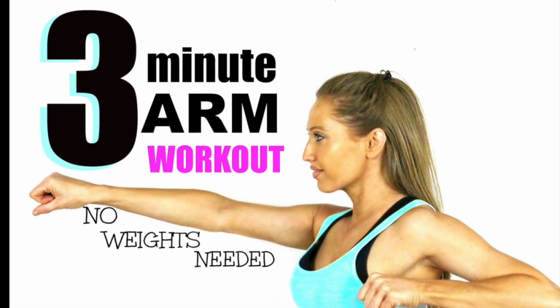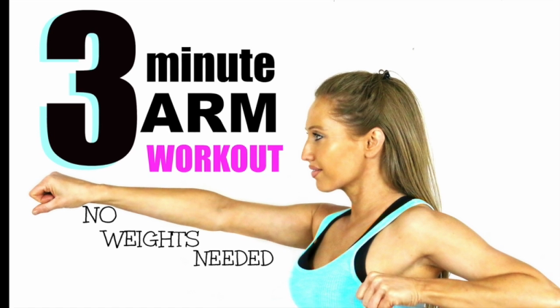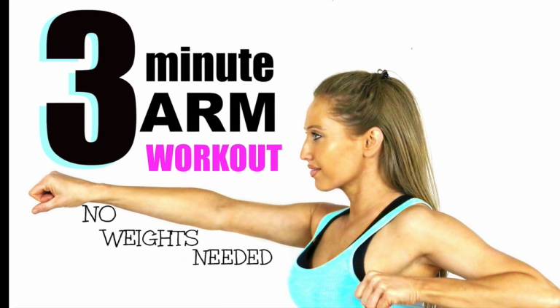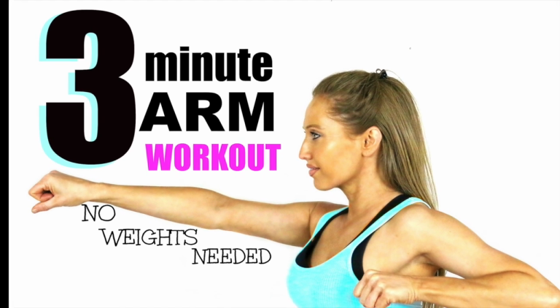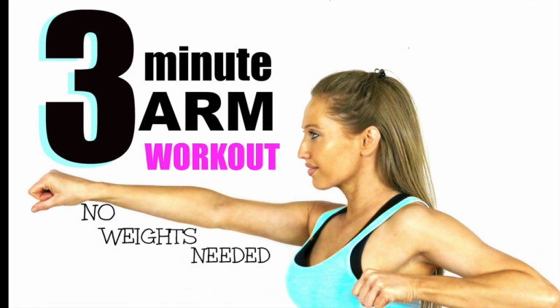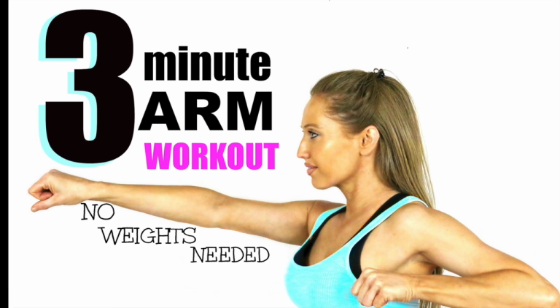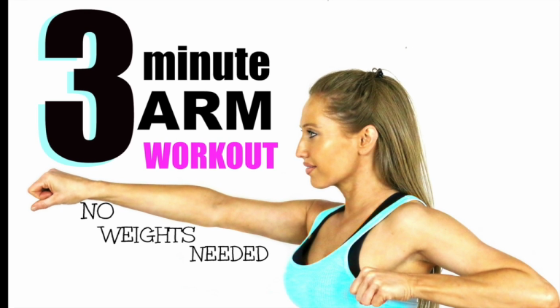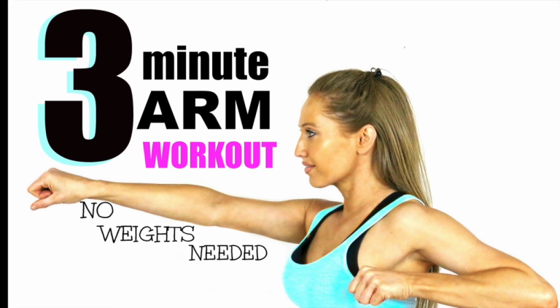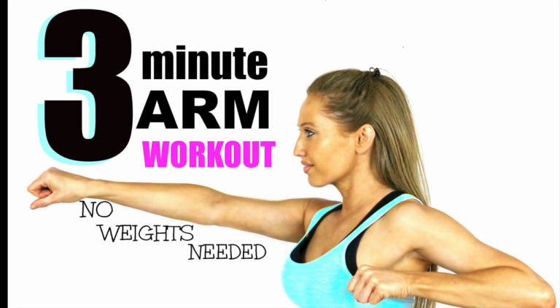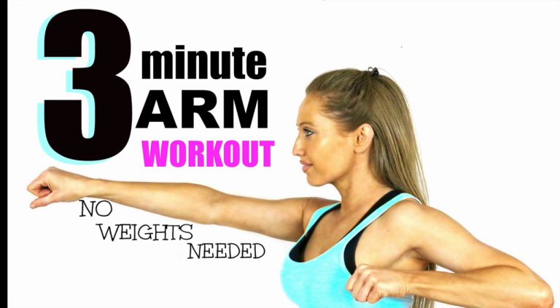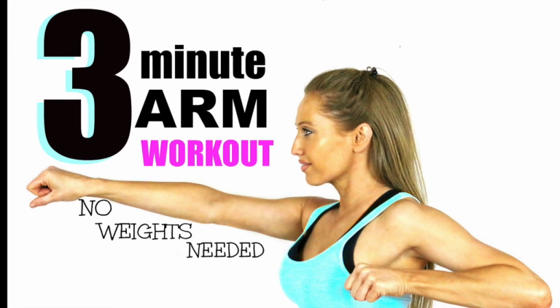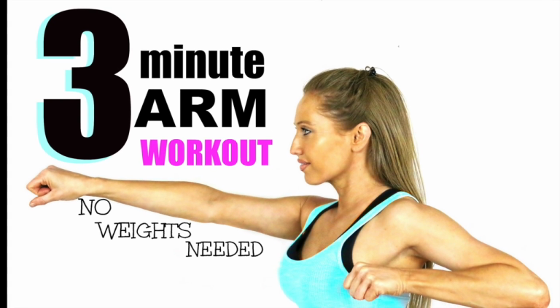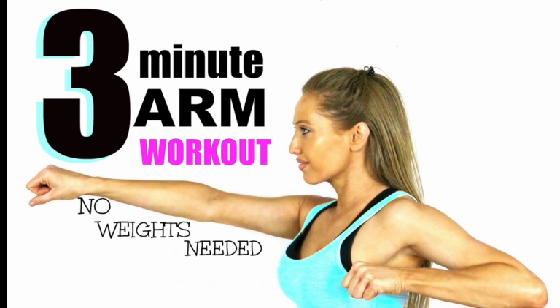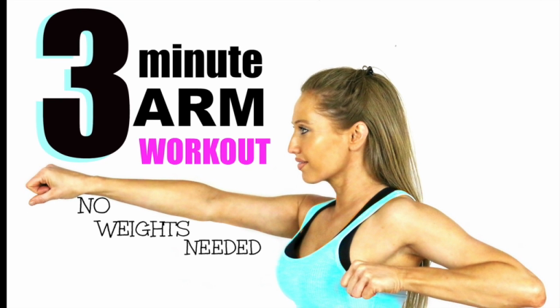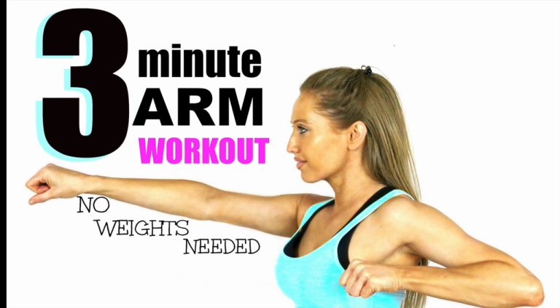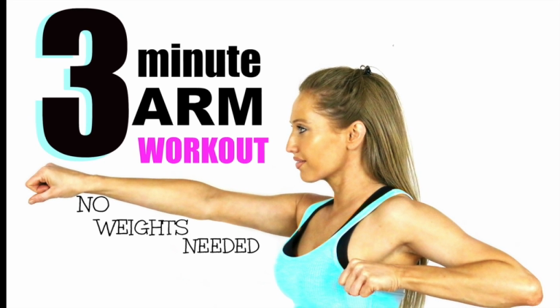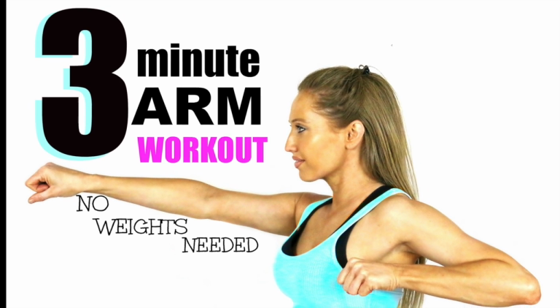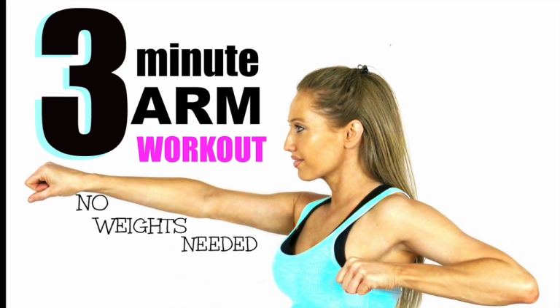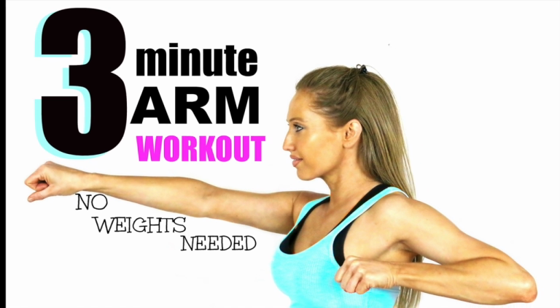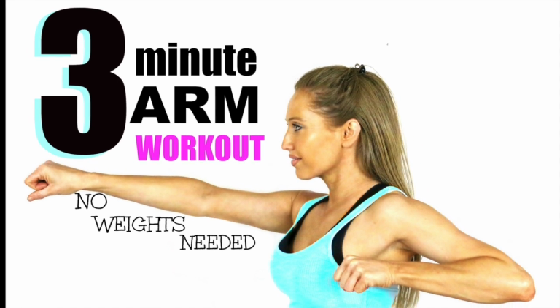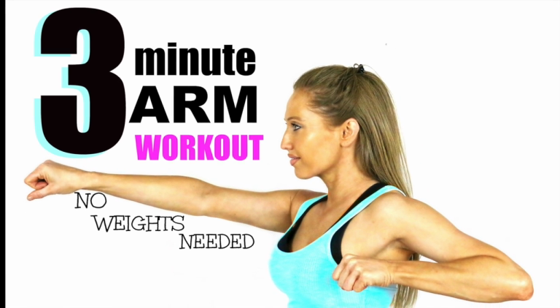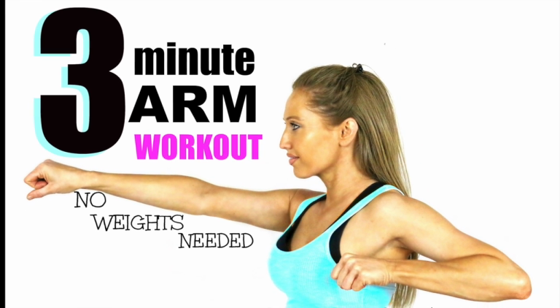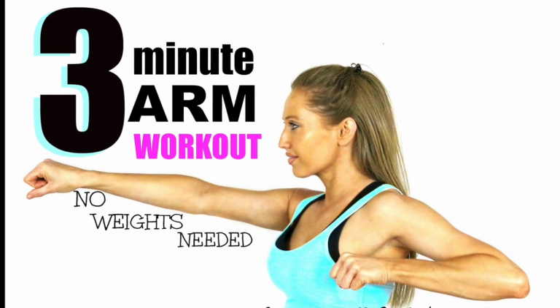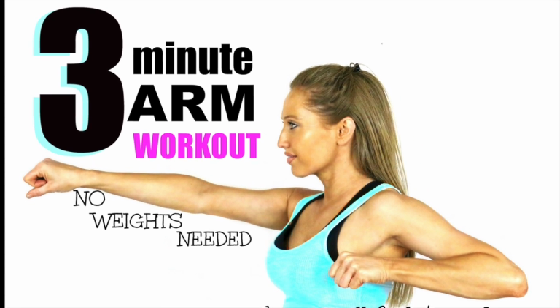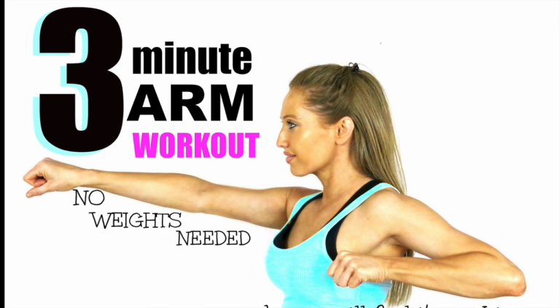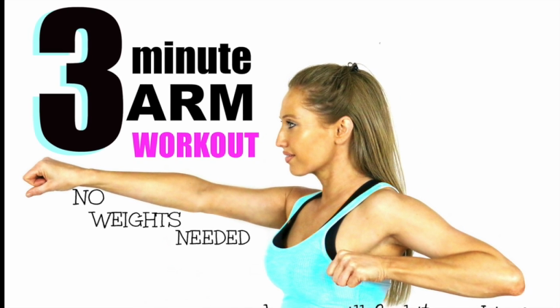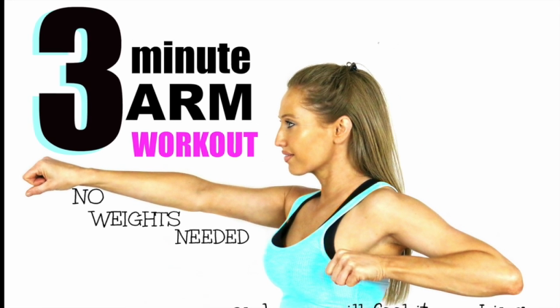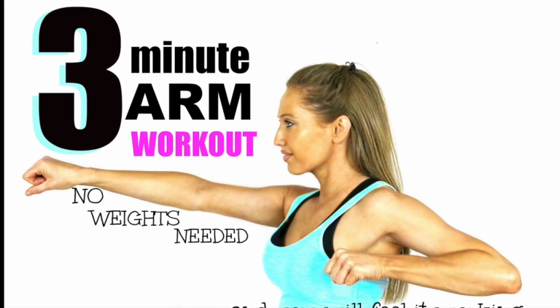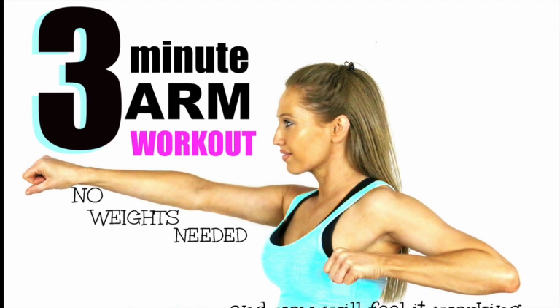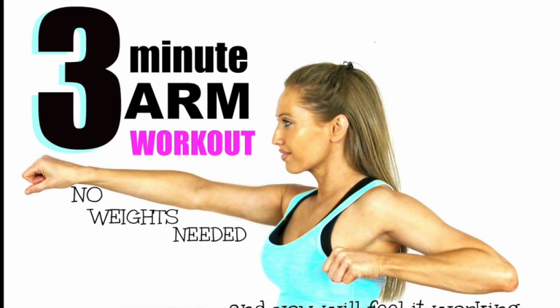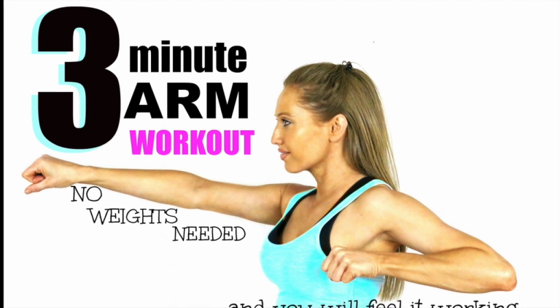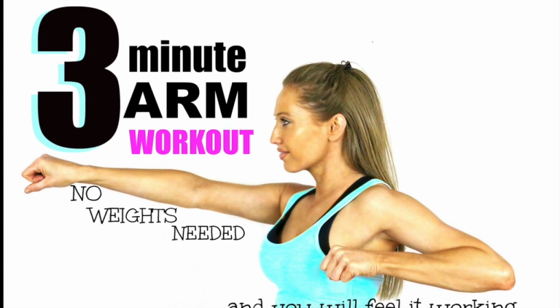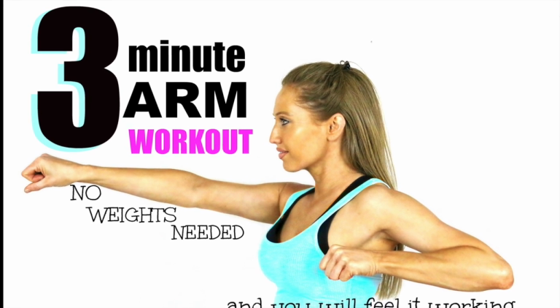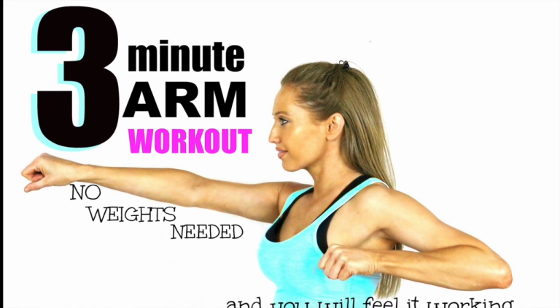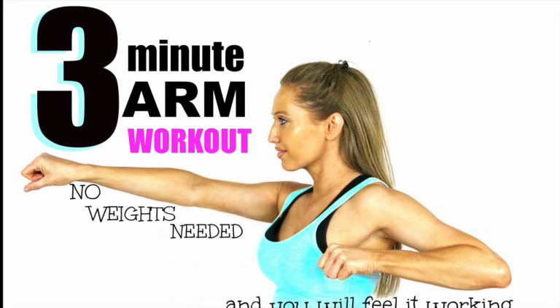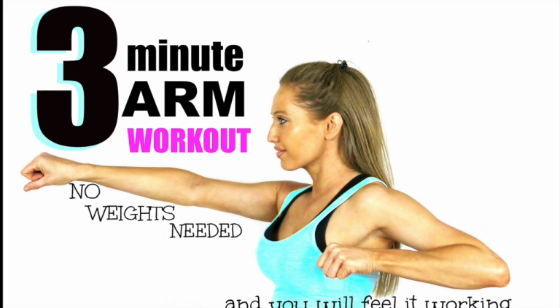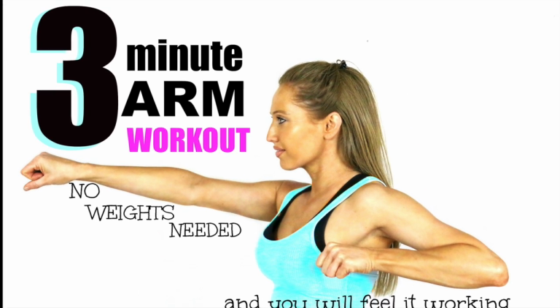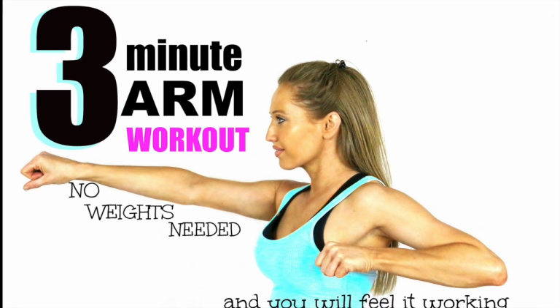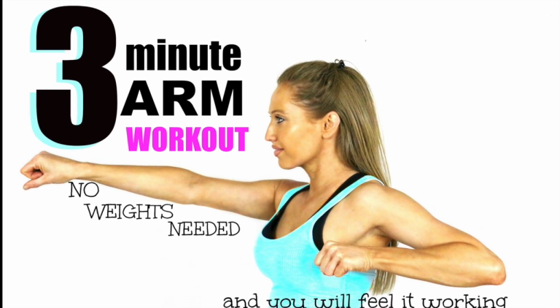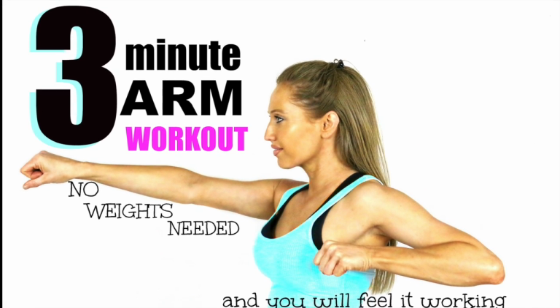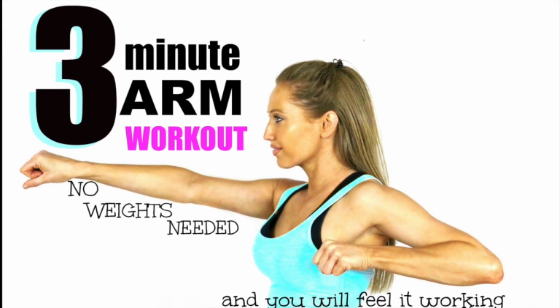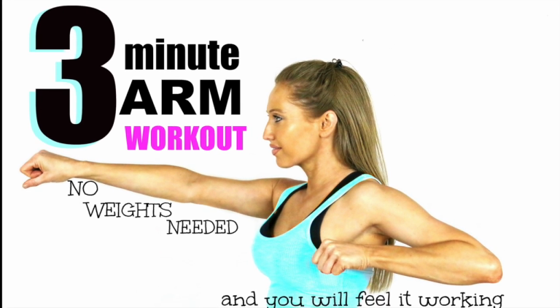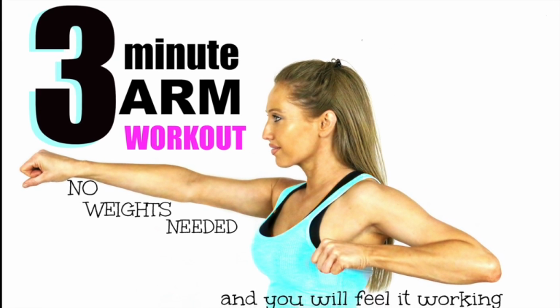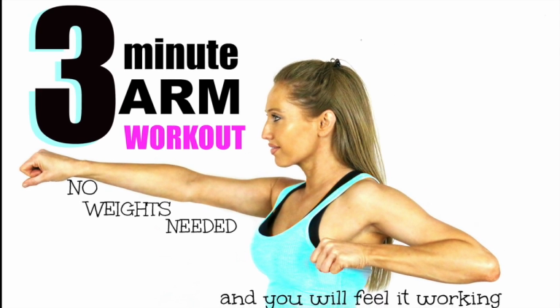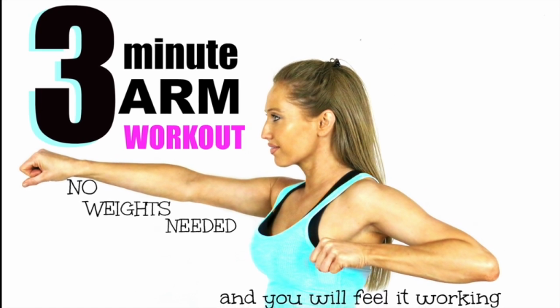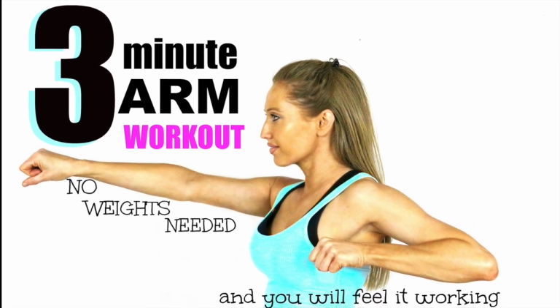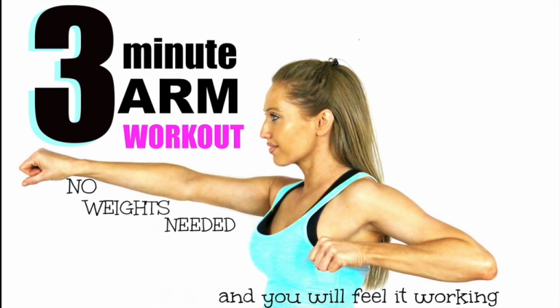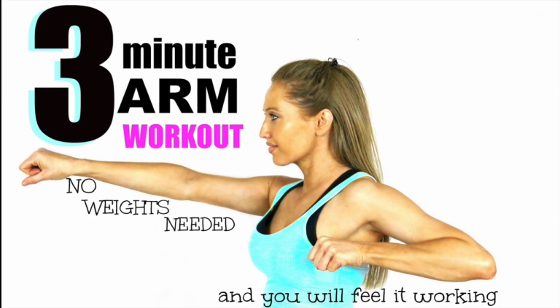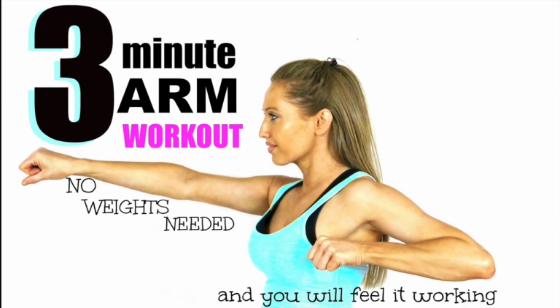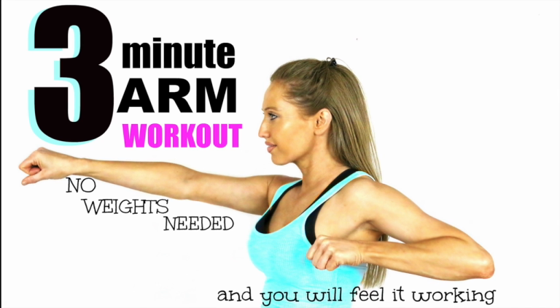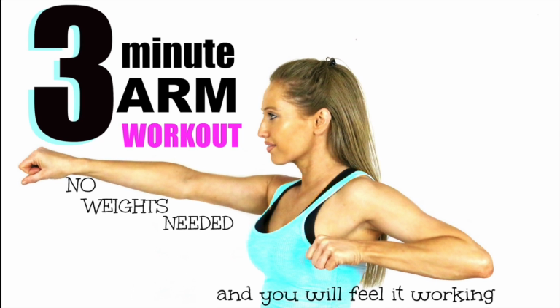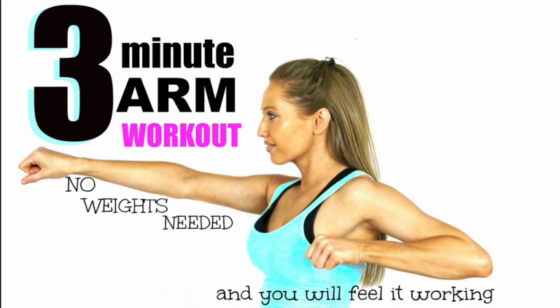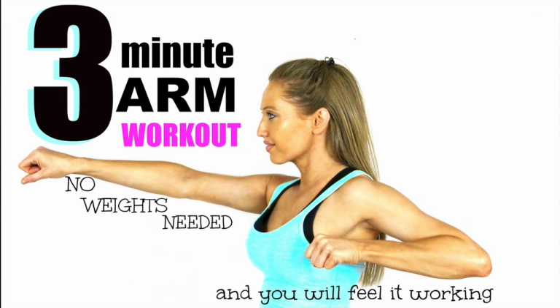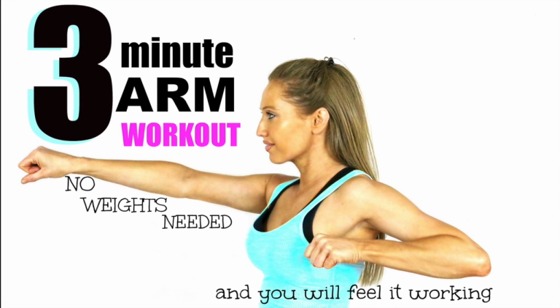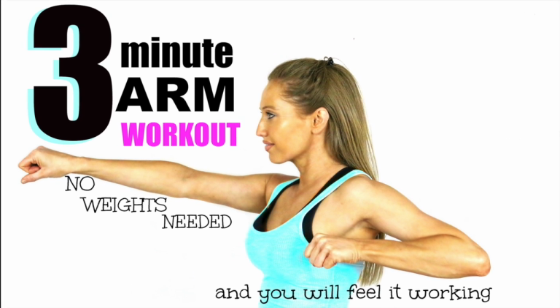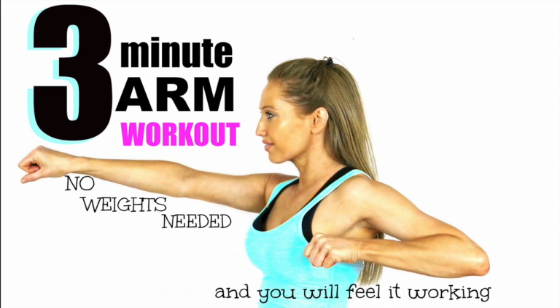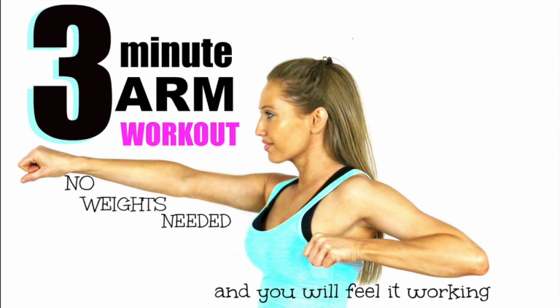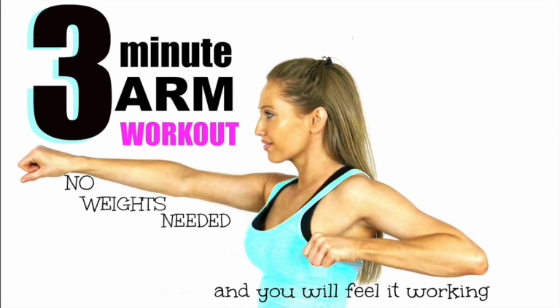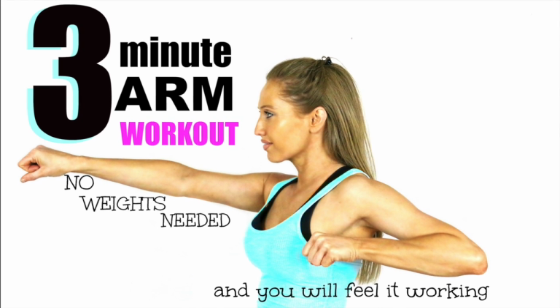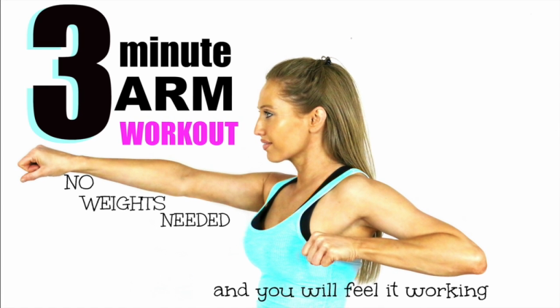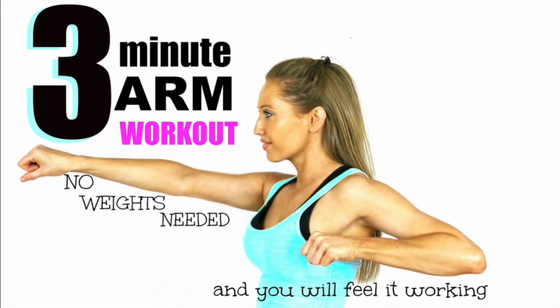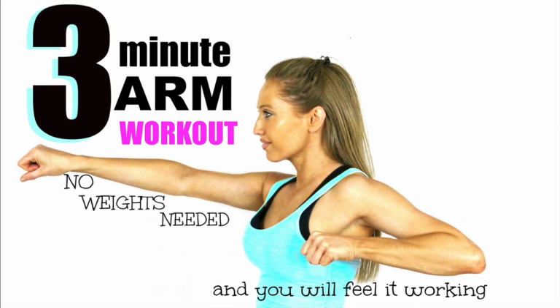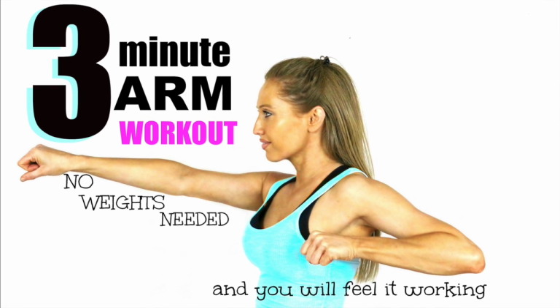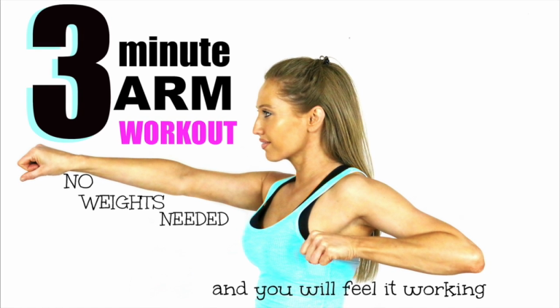For the last exercise we actually use a chair, so just make sure you've got a chair to hand and also just have it by the wall so it's not going to slip anywhere.